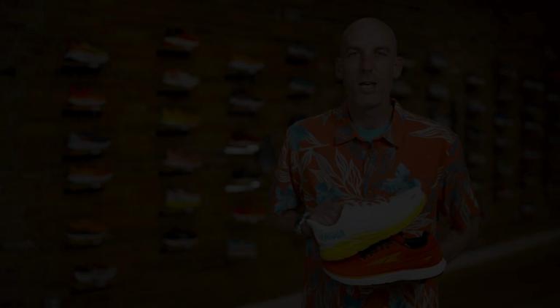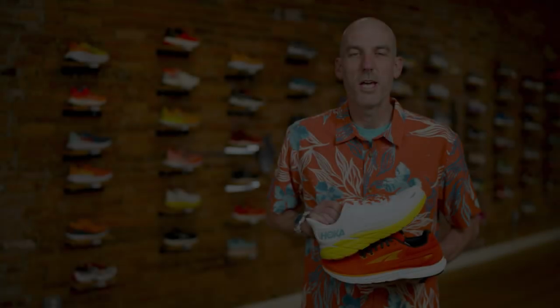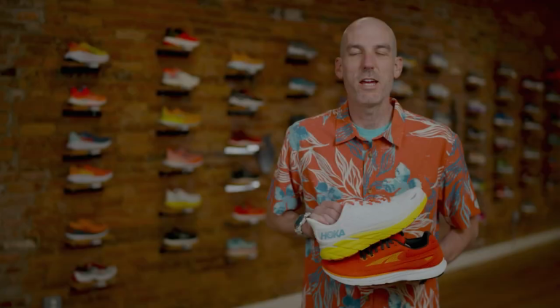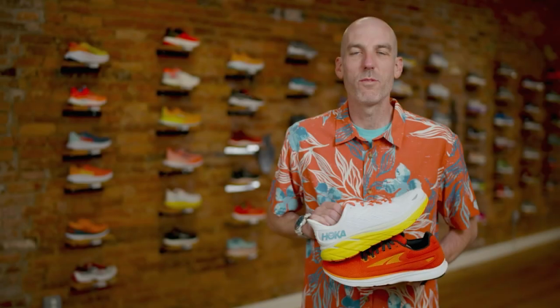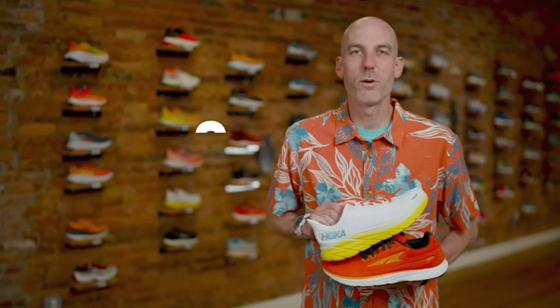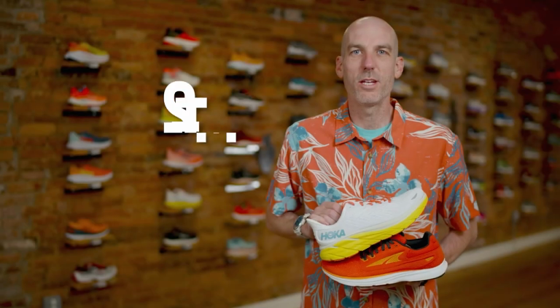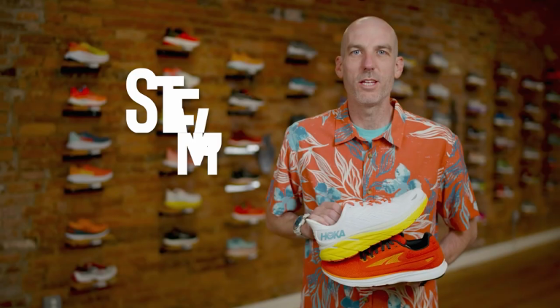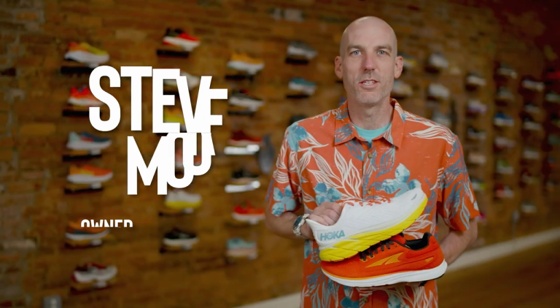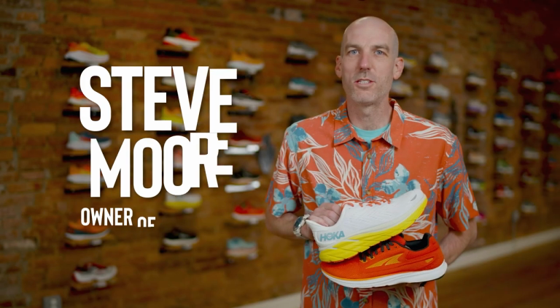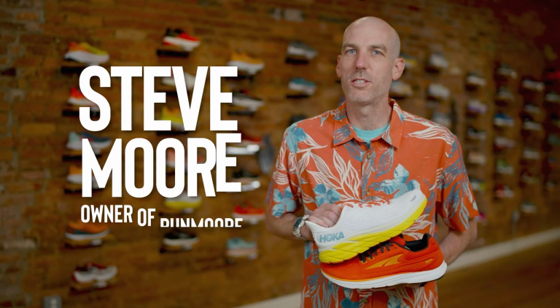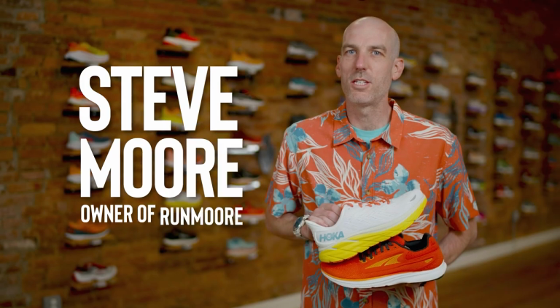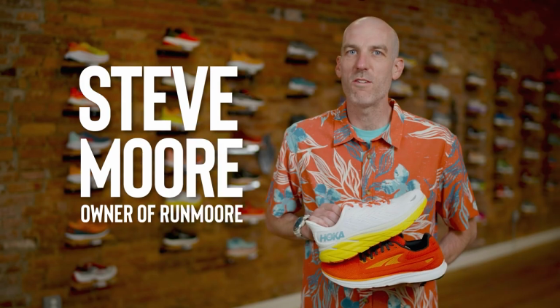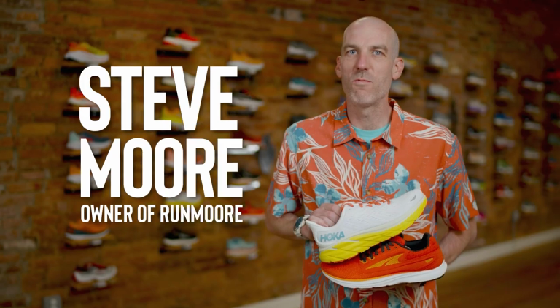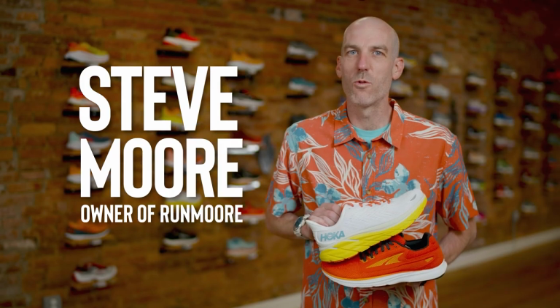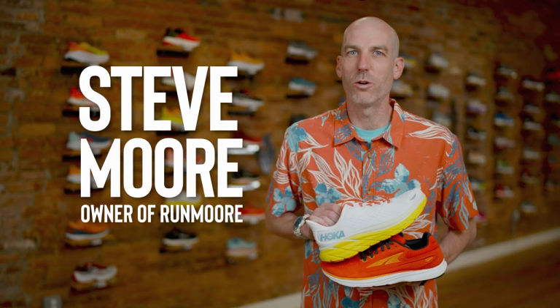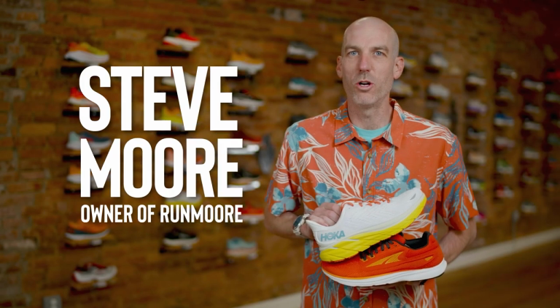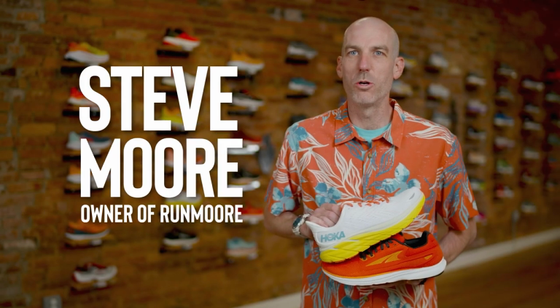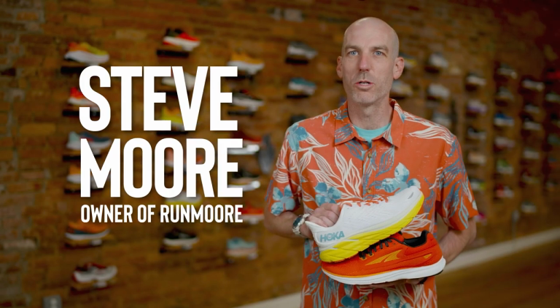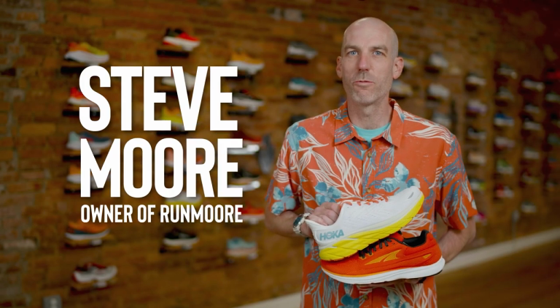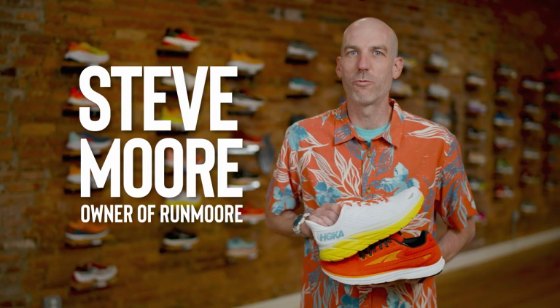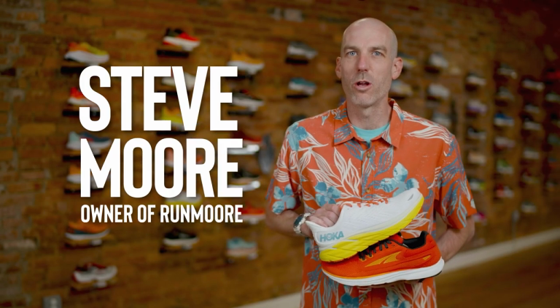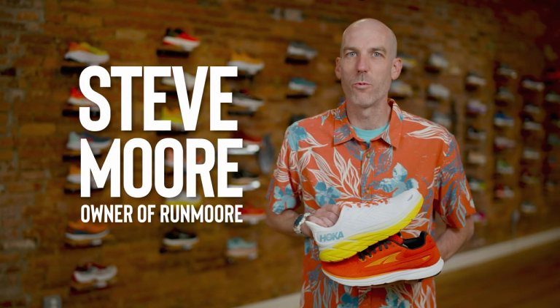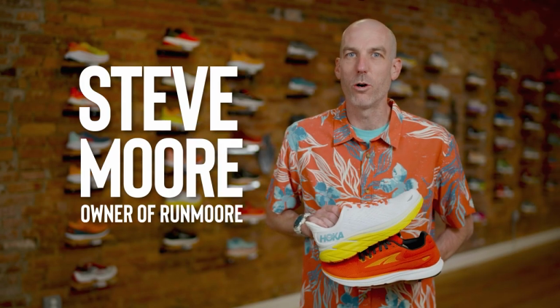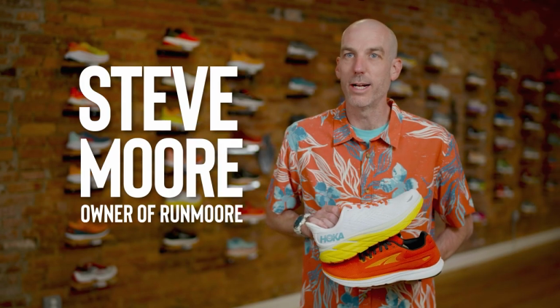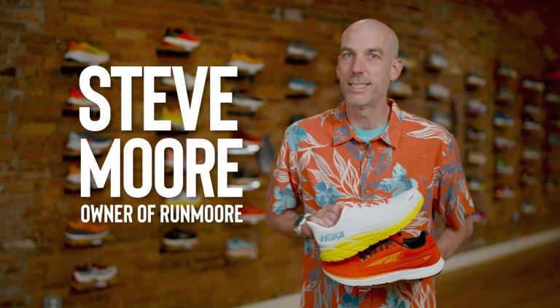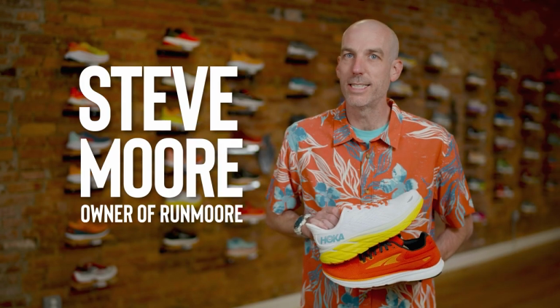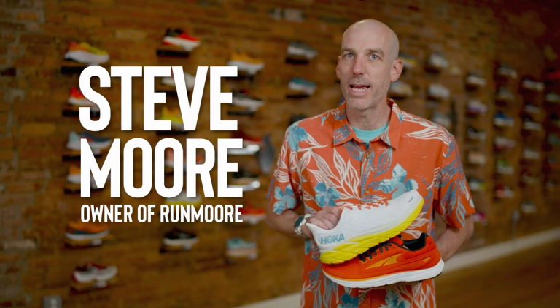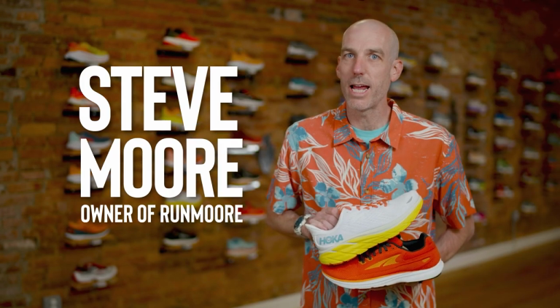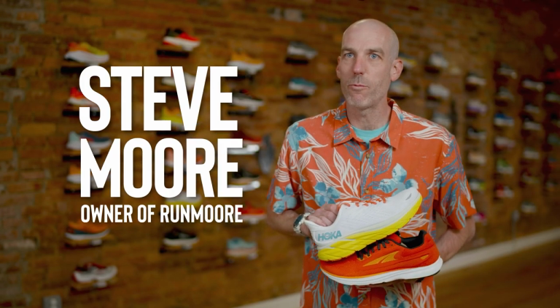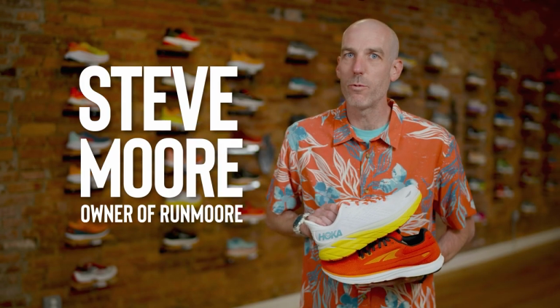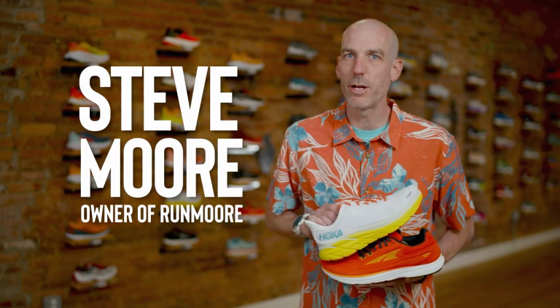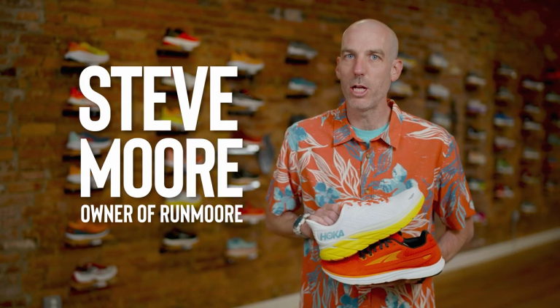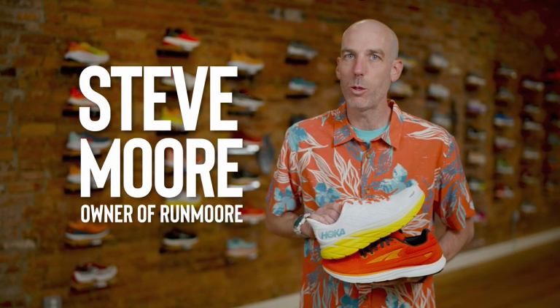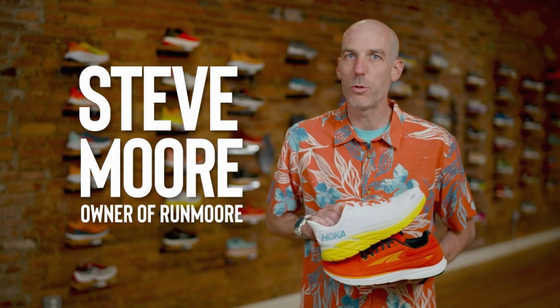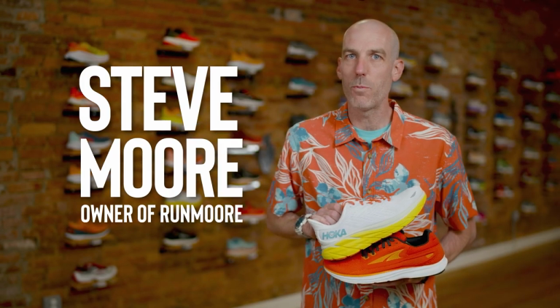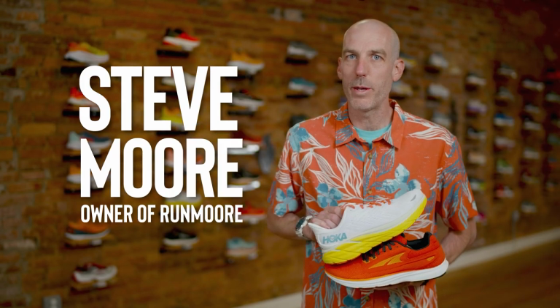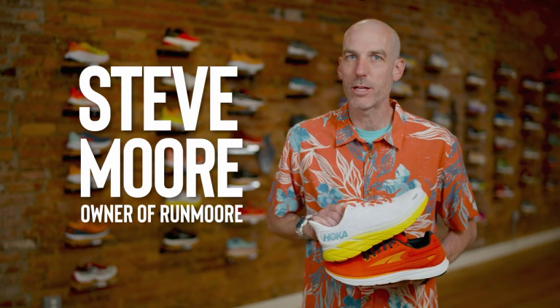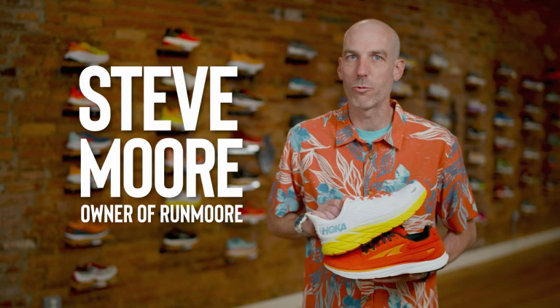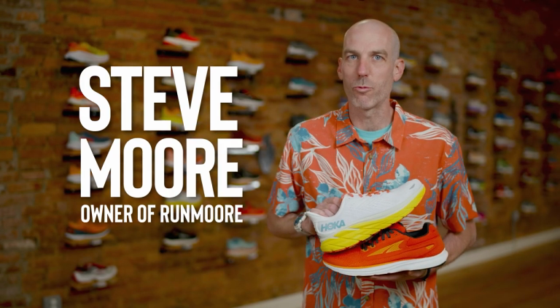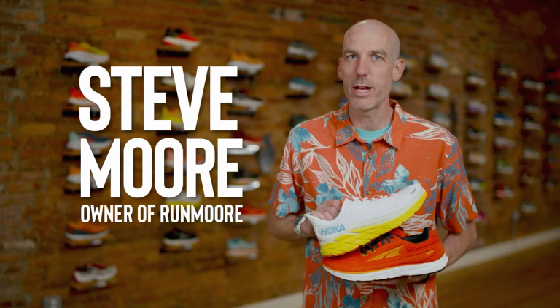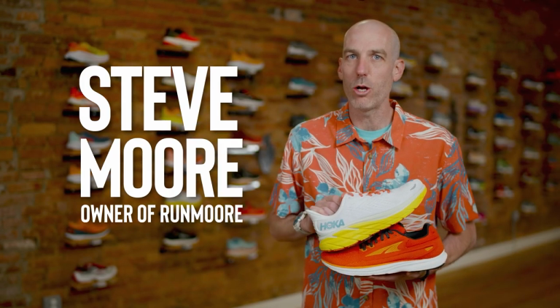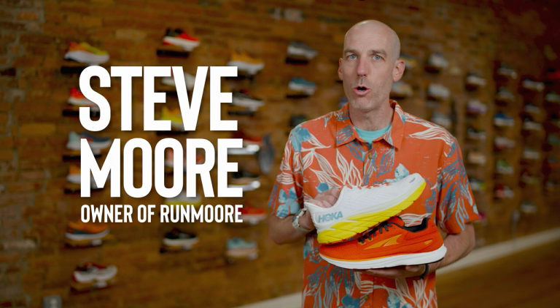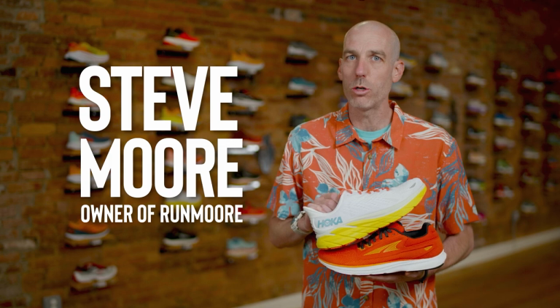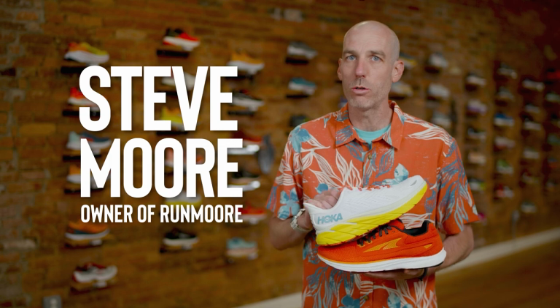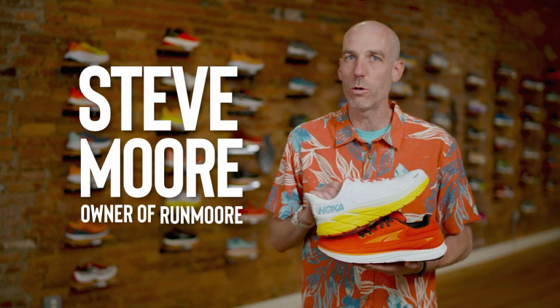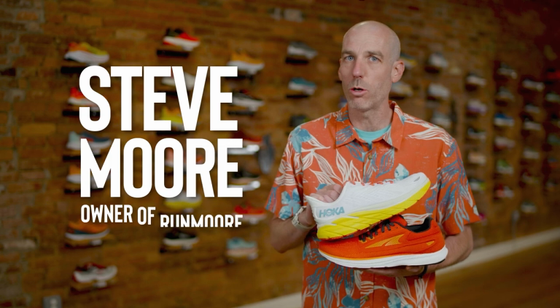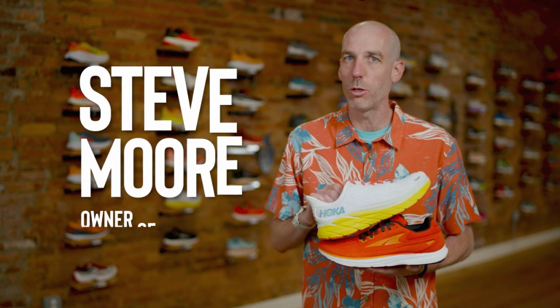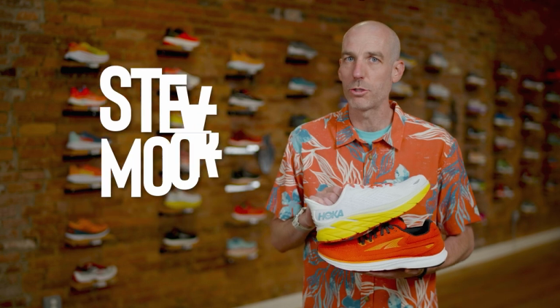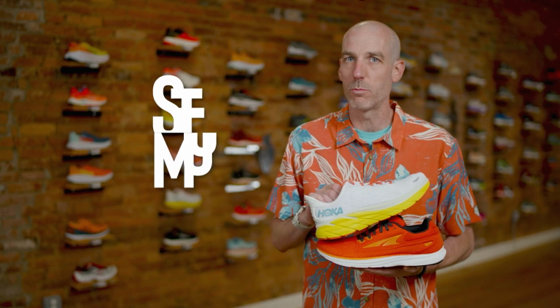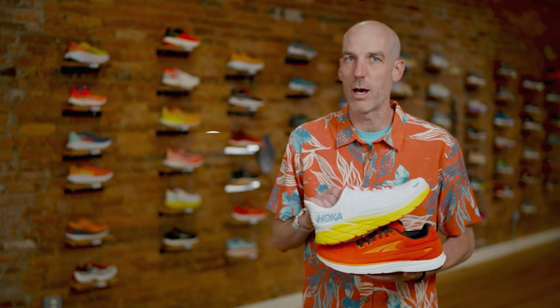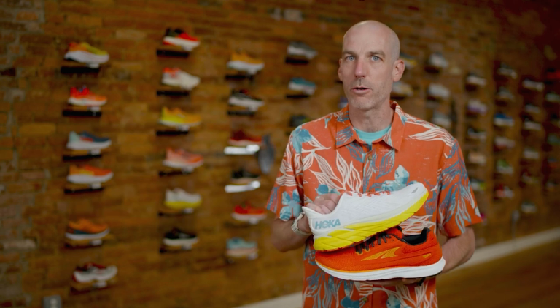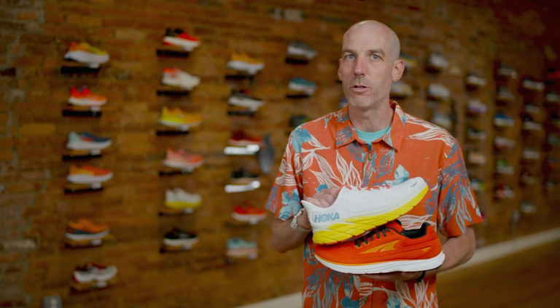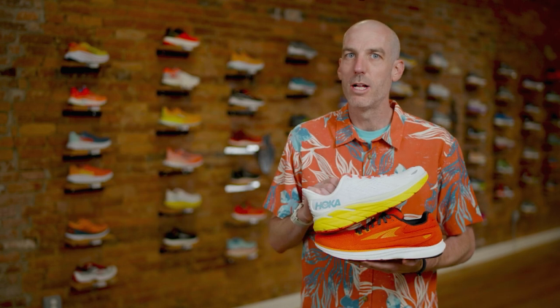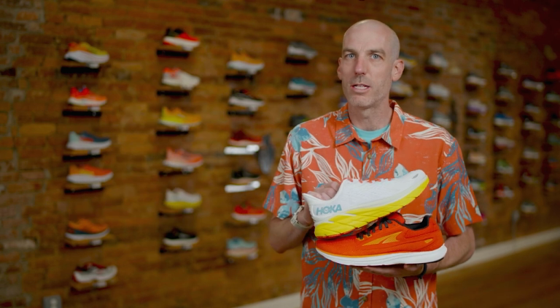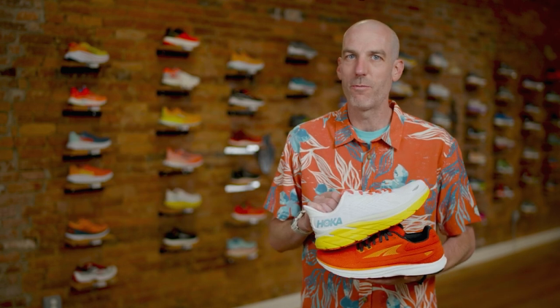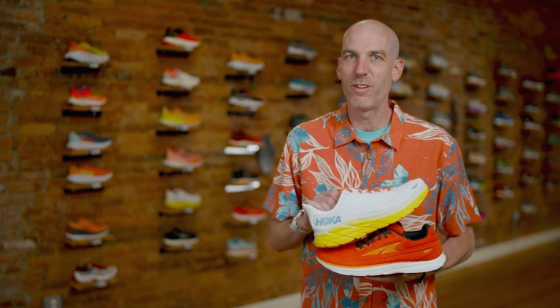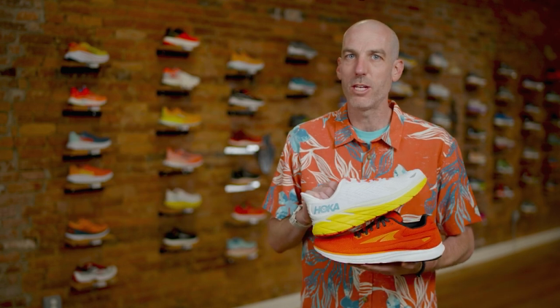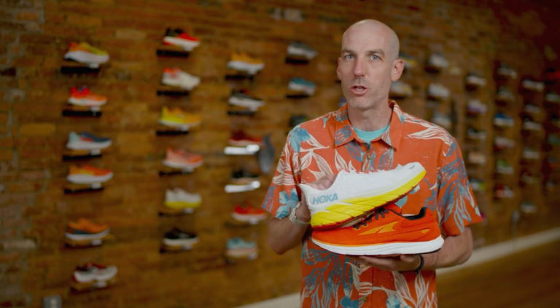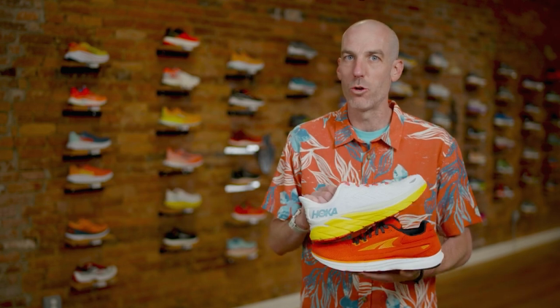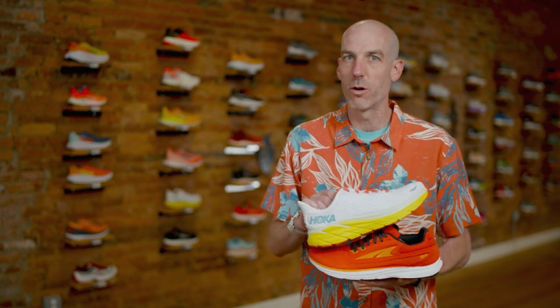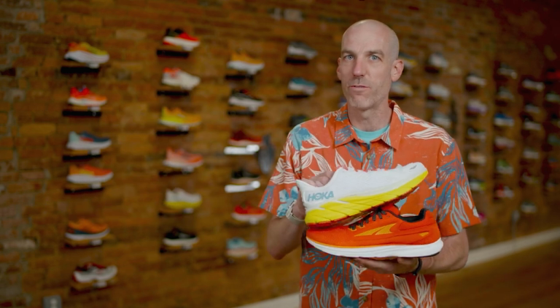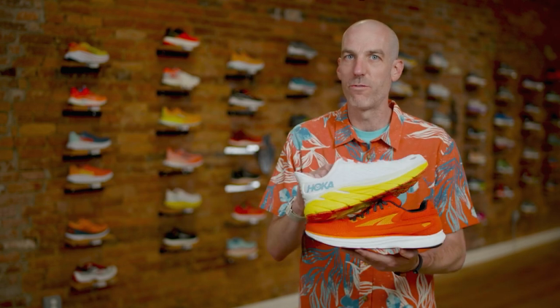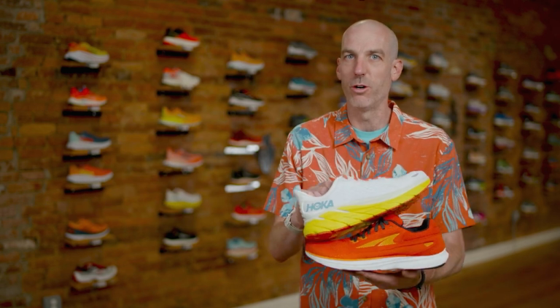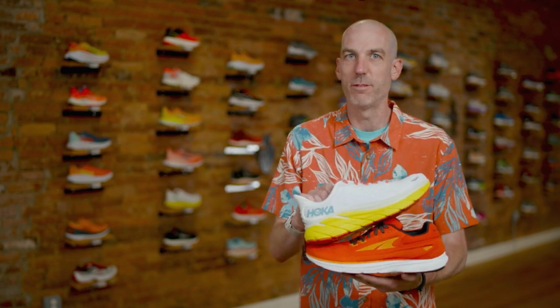Hey everybody, this is Steve Moore, owner of Runmore, and today we want to help you pick the right Hoka or Ultra model to fit your foot.